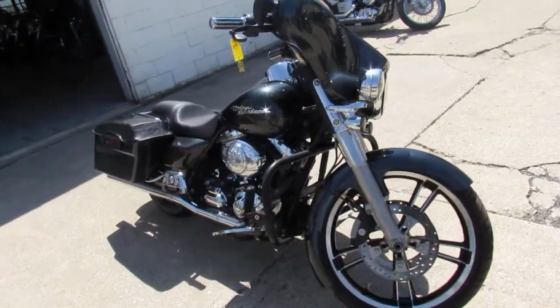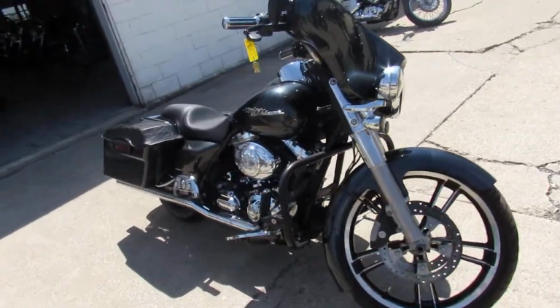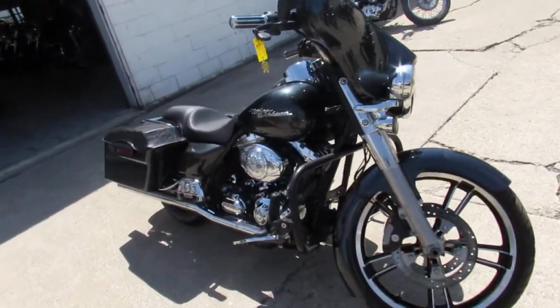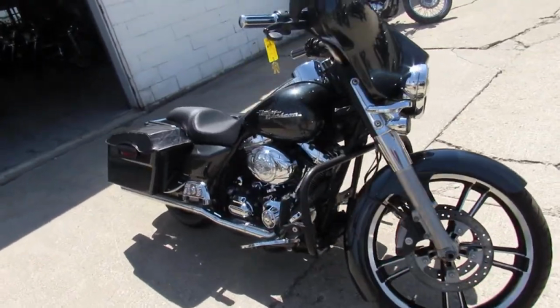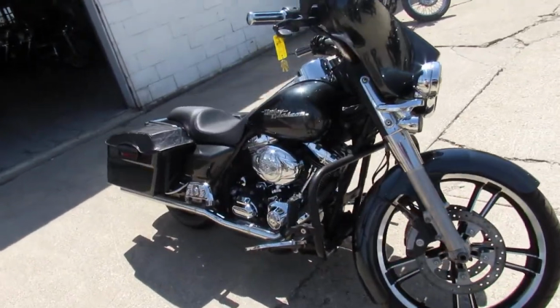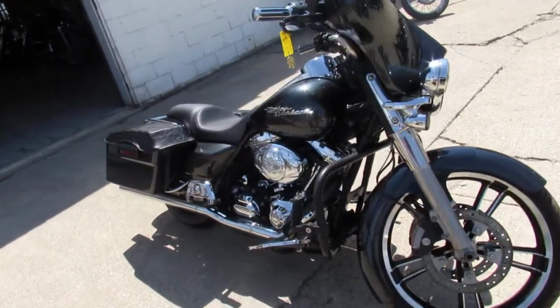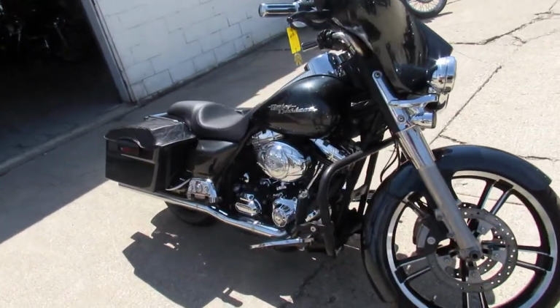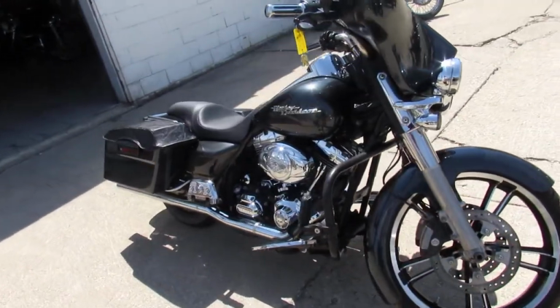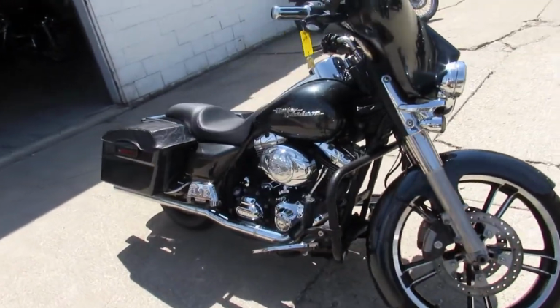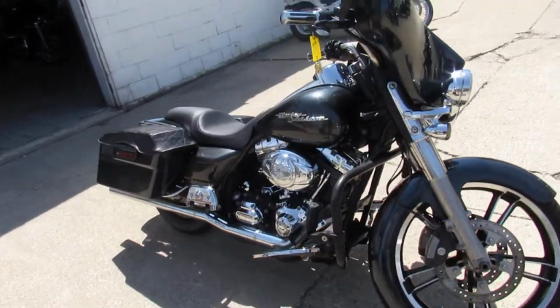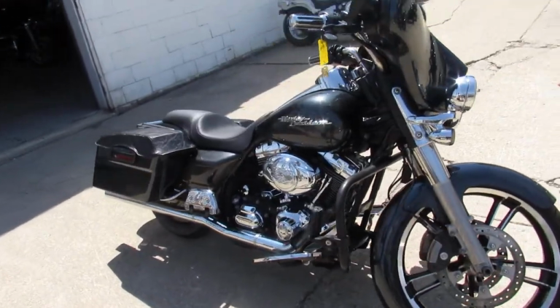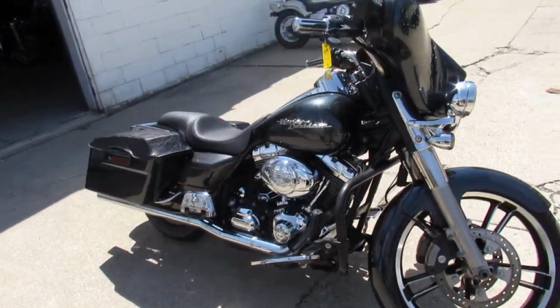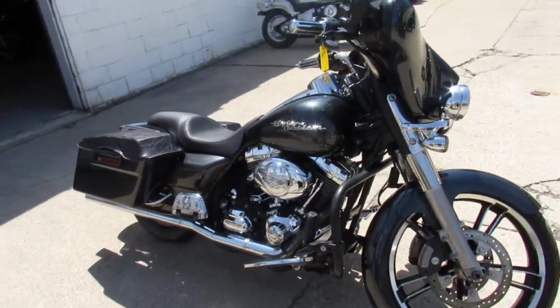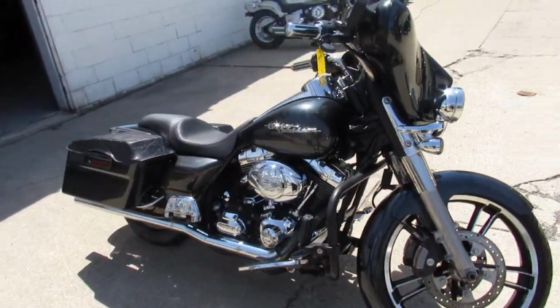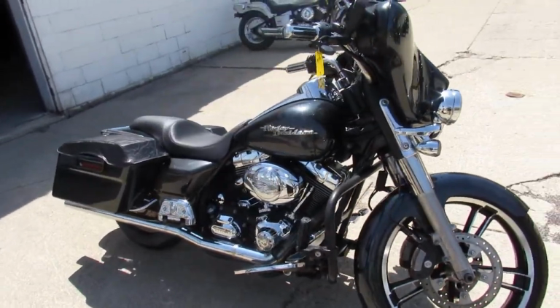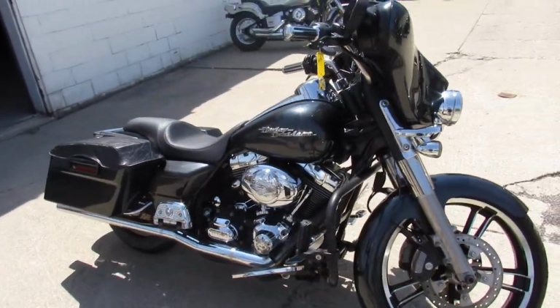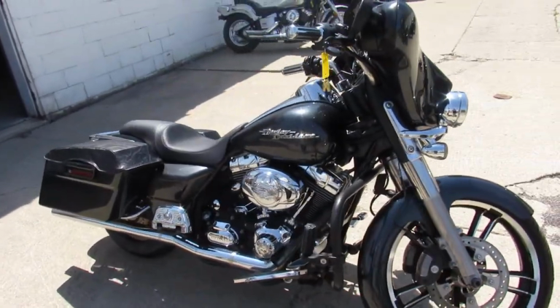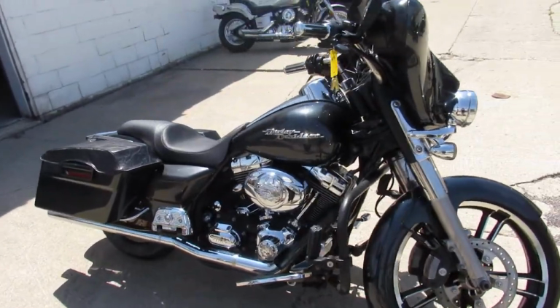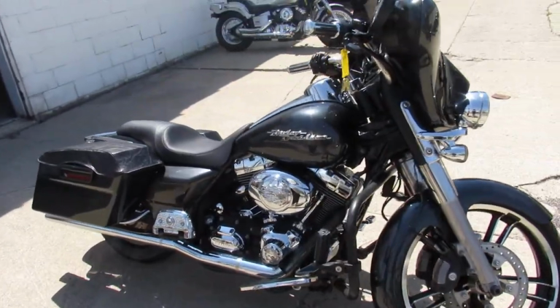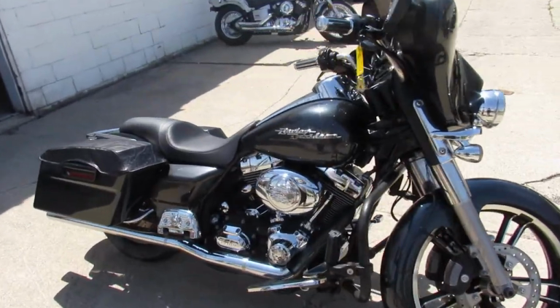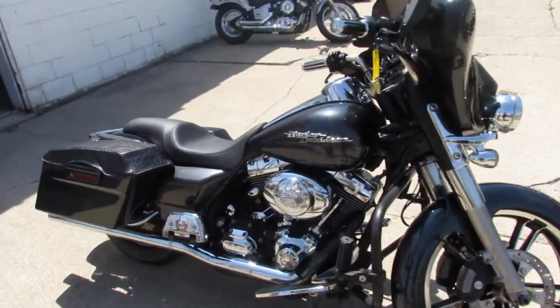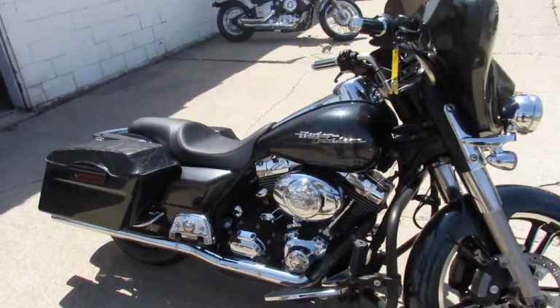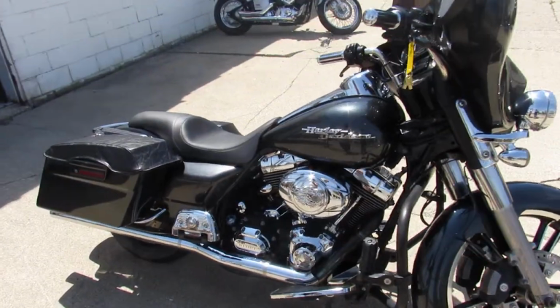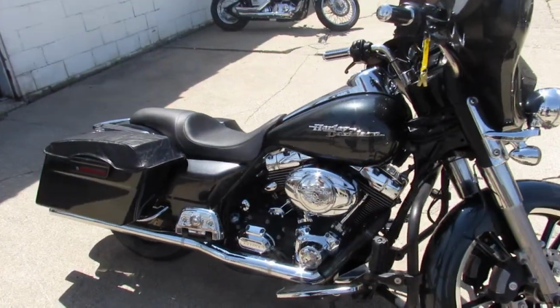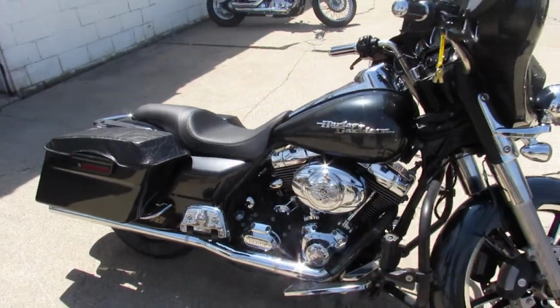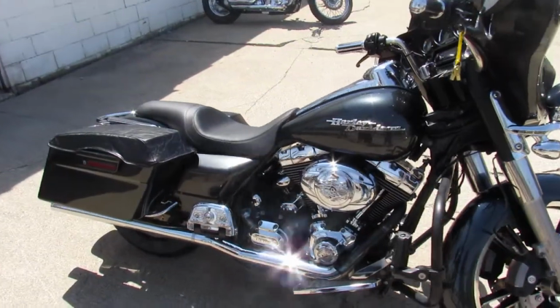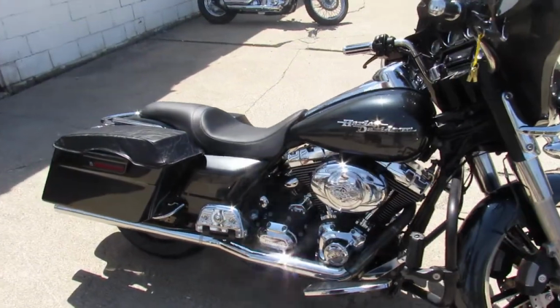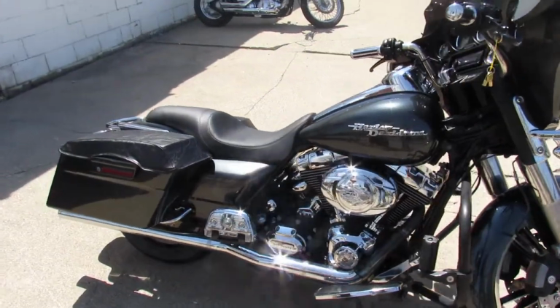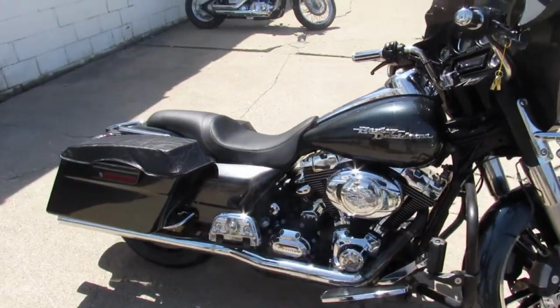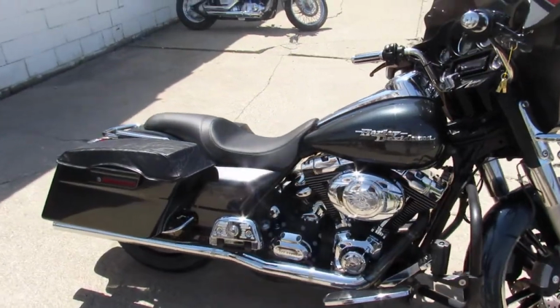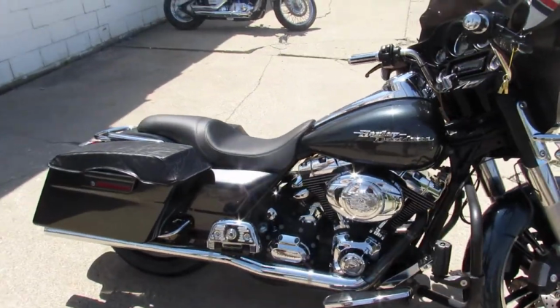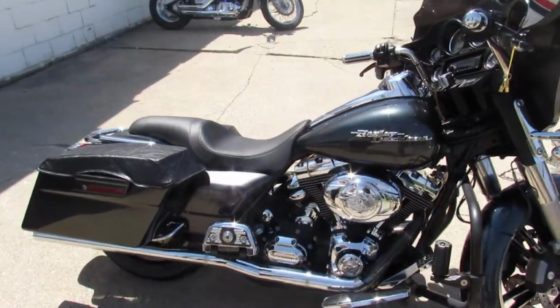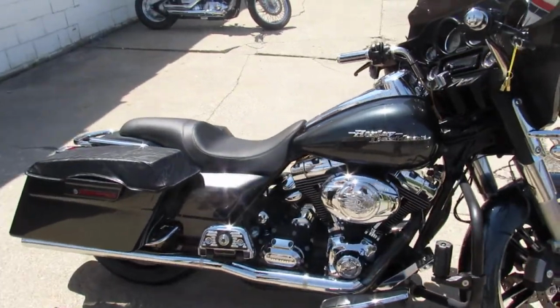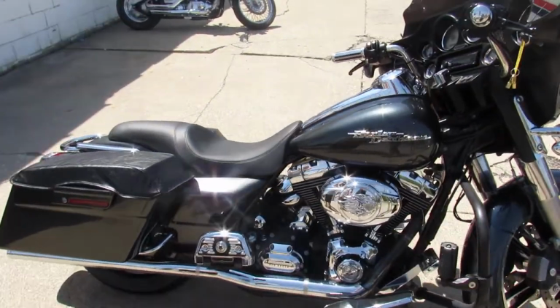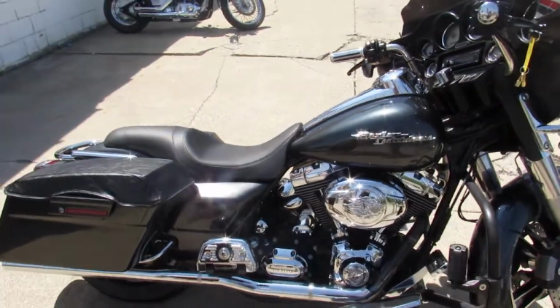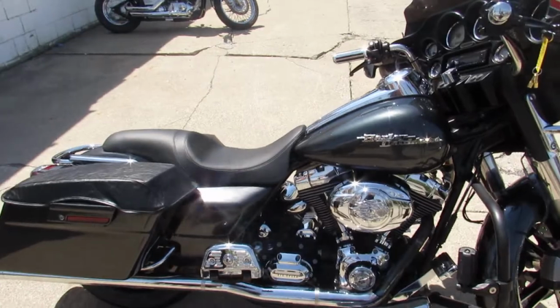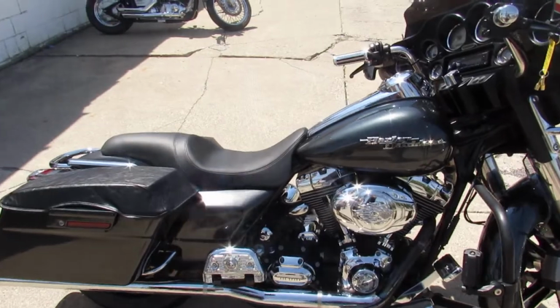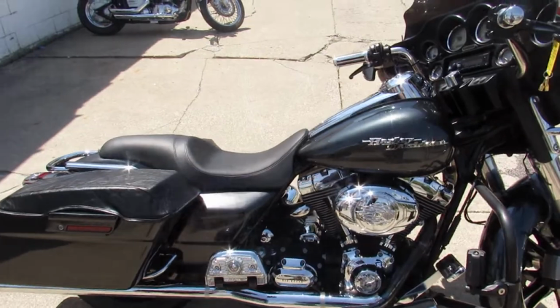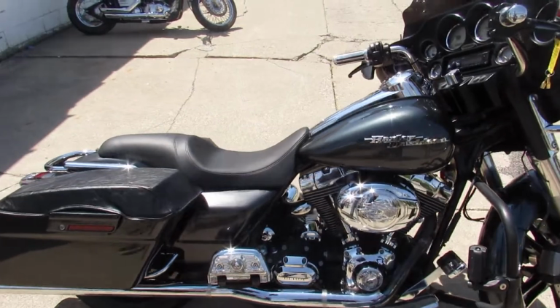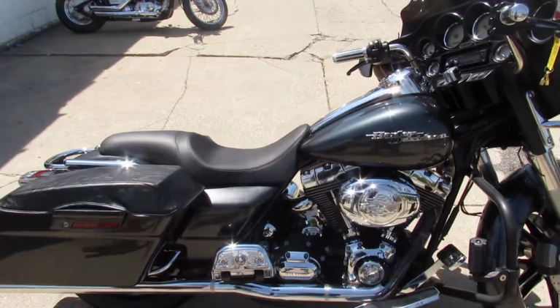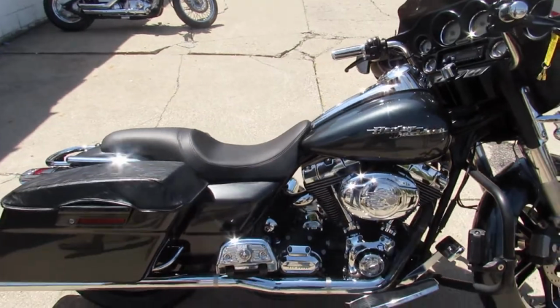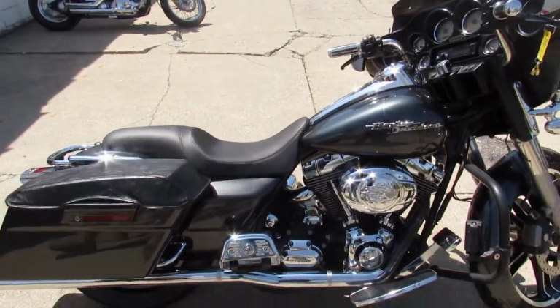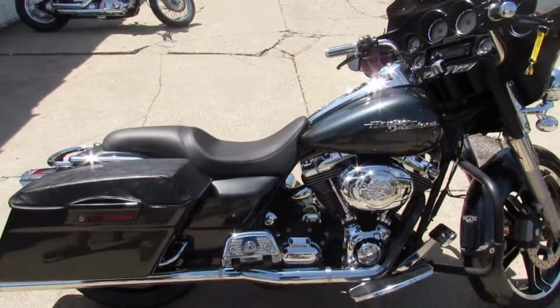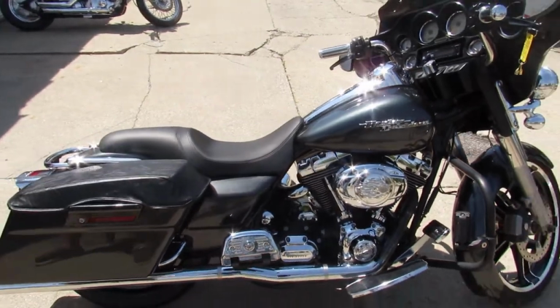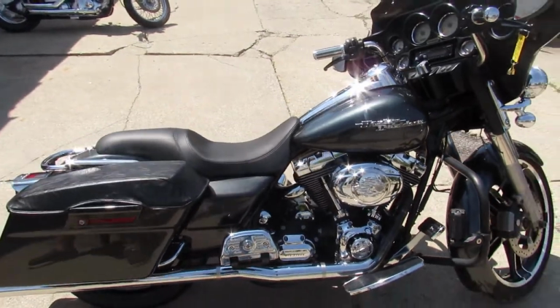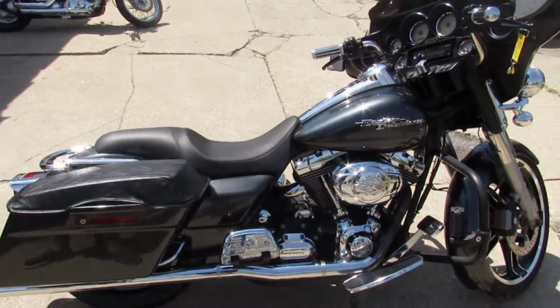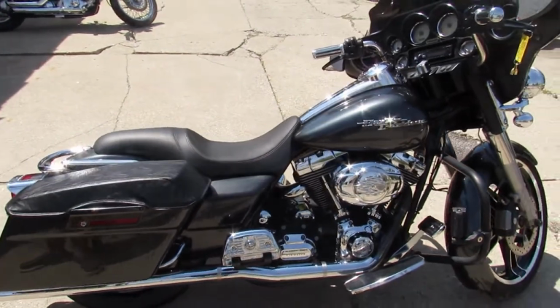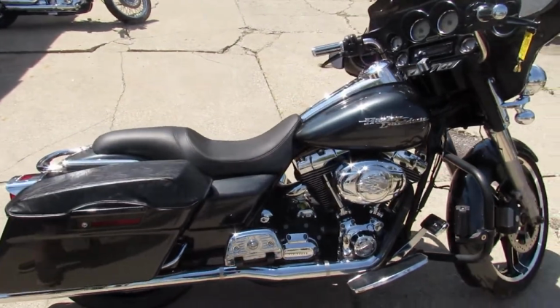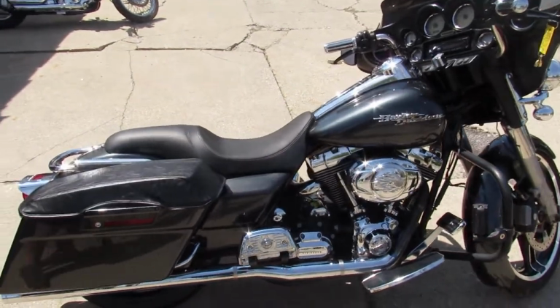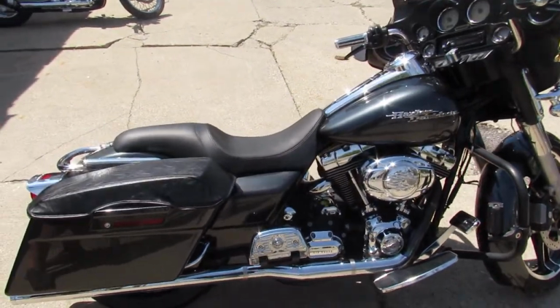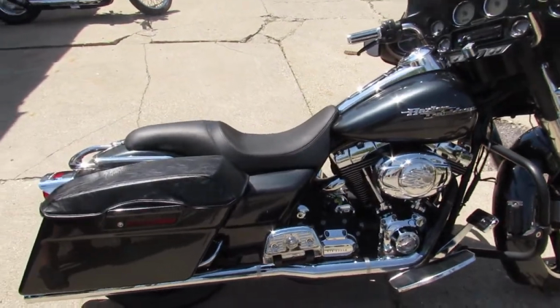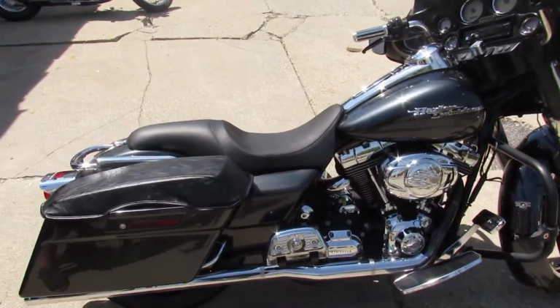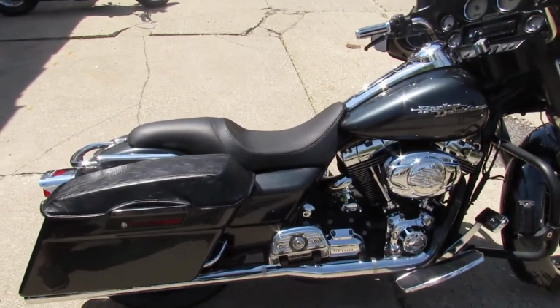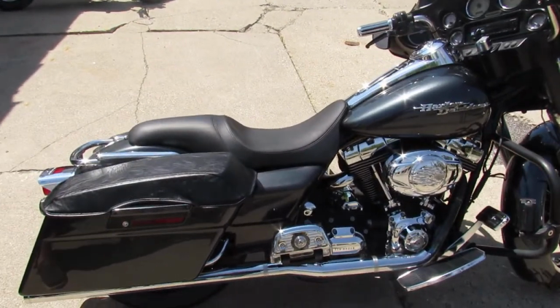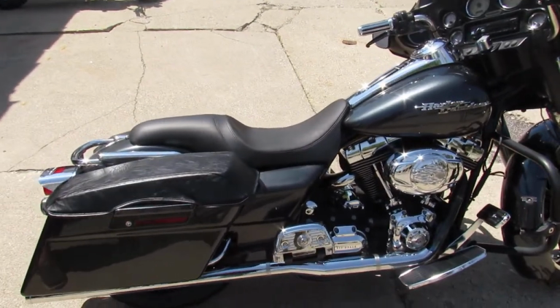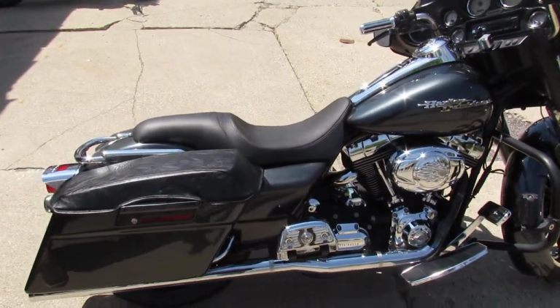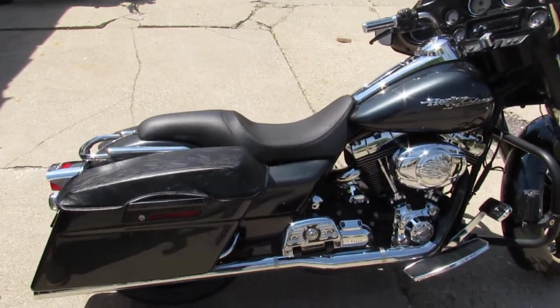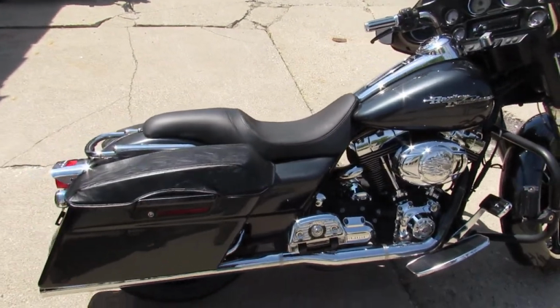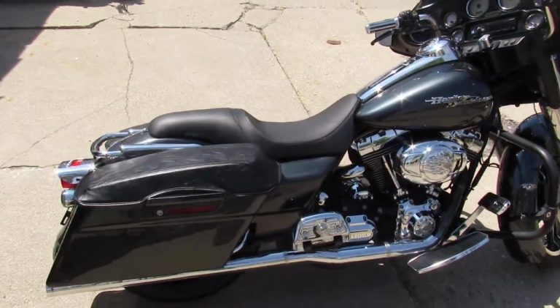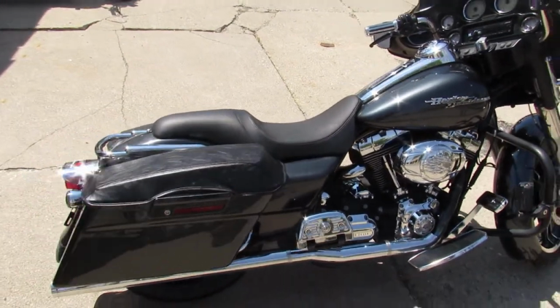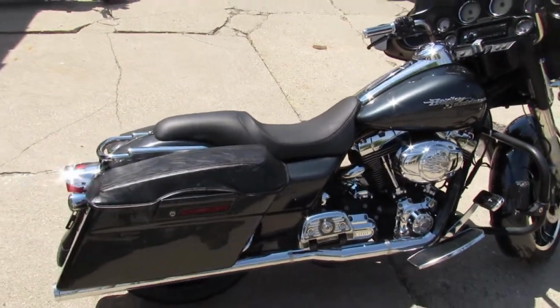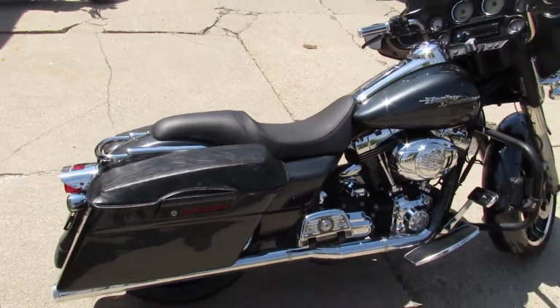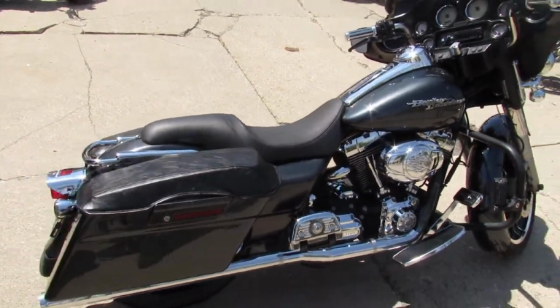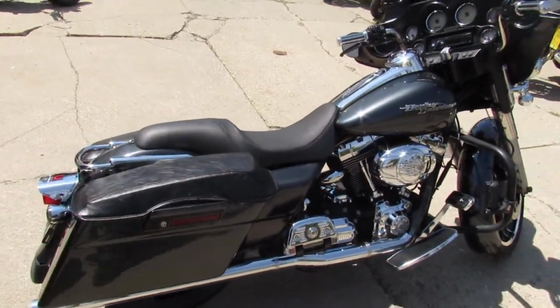Crank up the radio and hit the open road. You can see in the video it's got a bunch of Willie G stuff, and it's got the nice wraparound front fender.